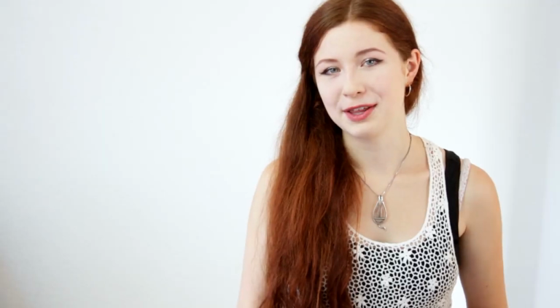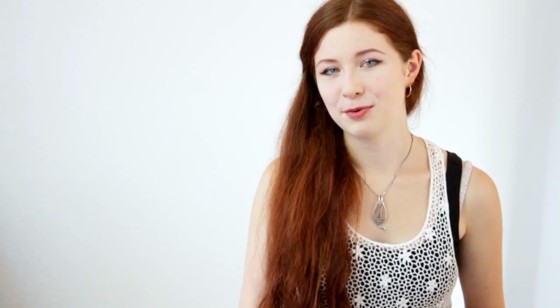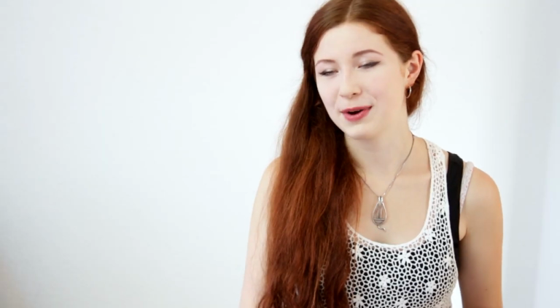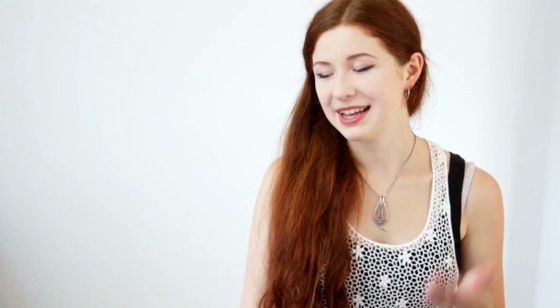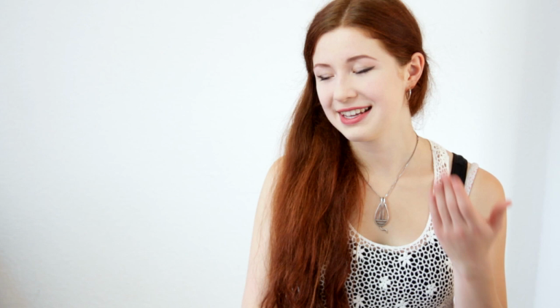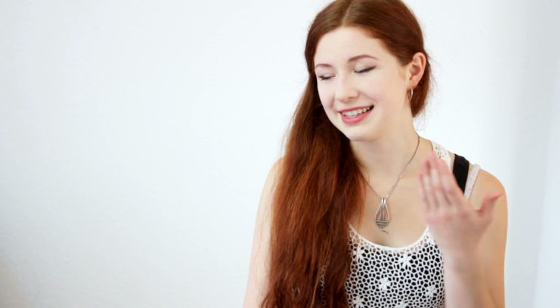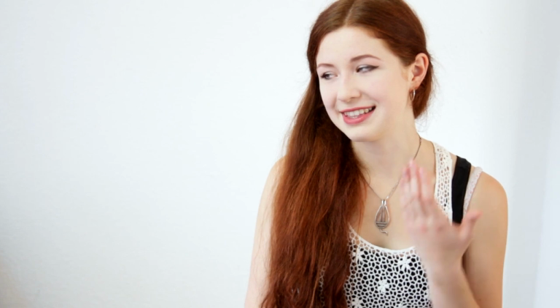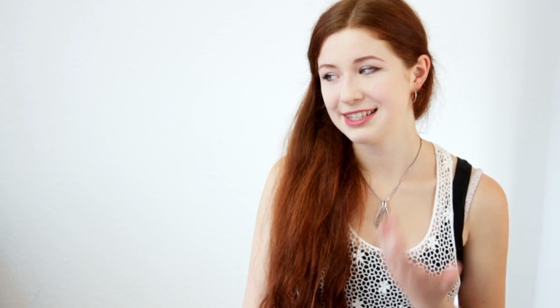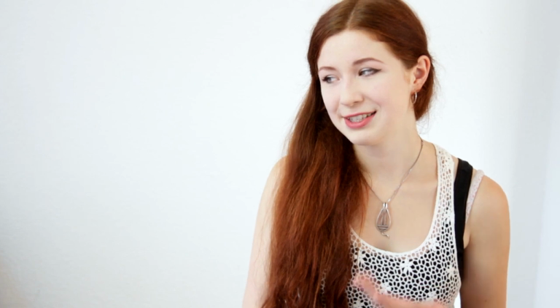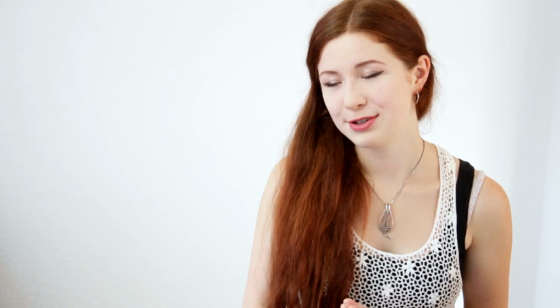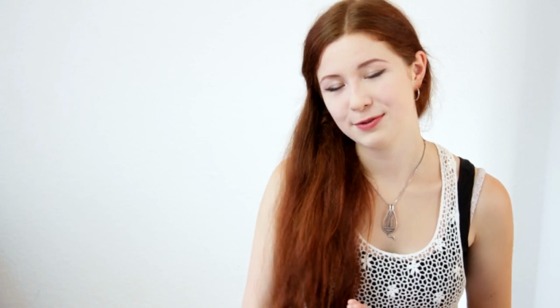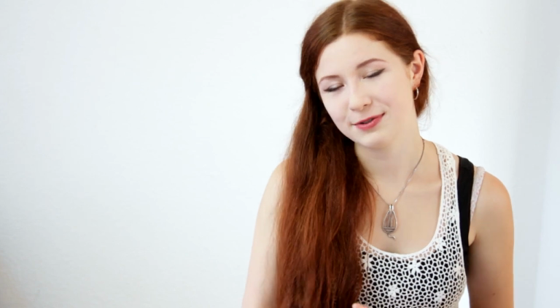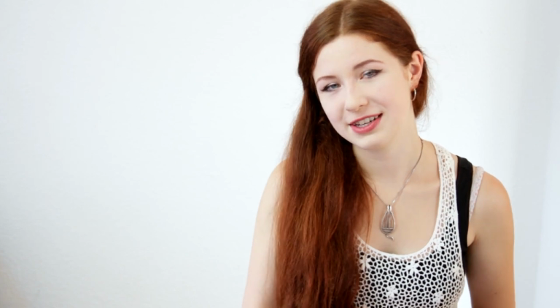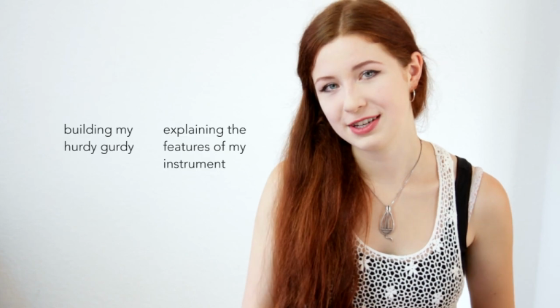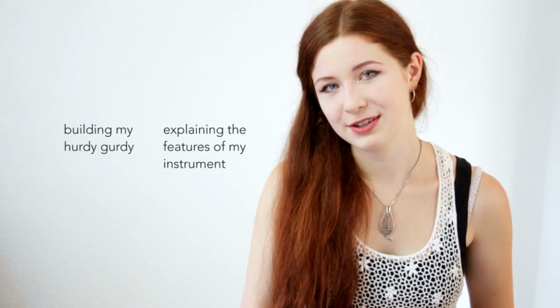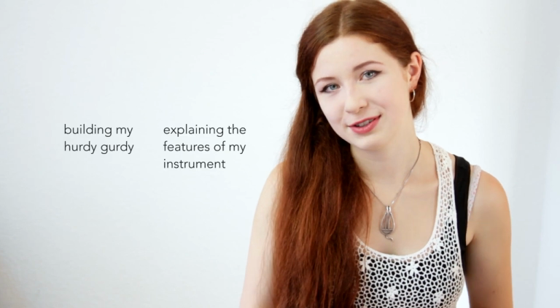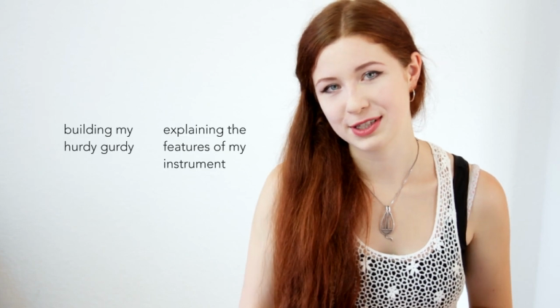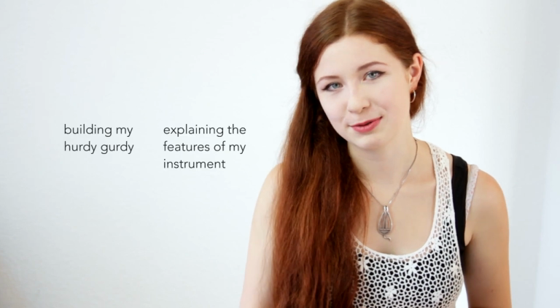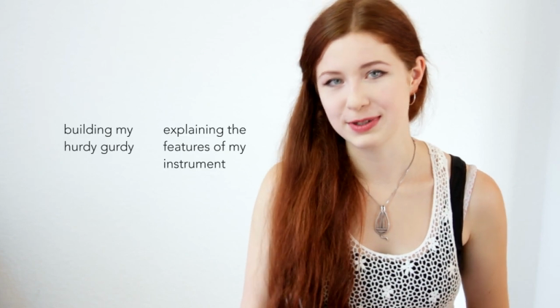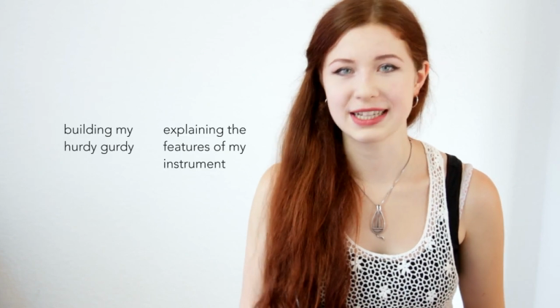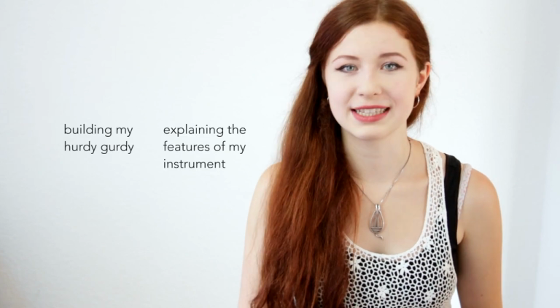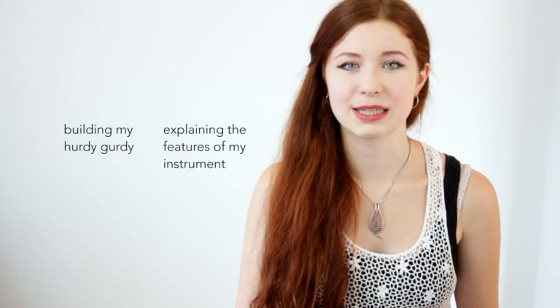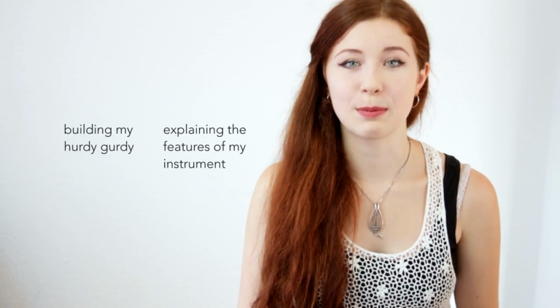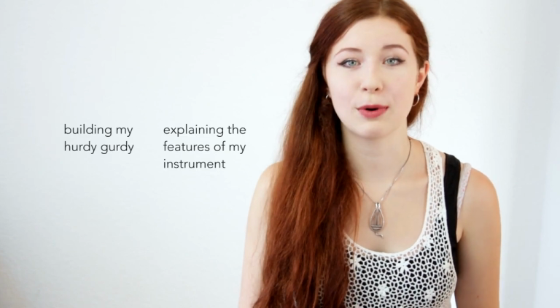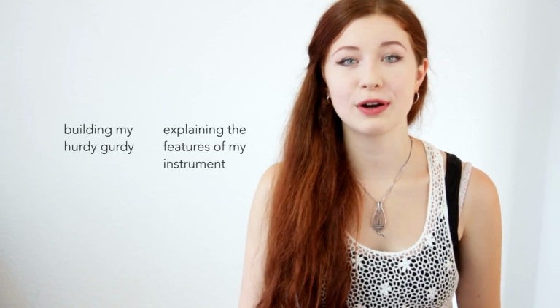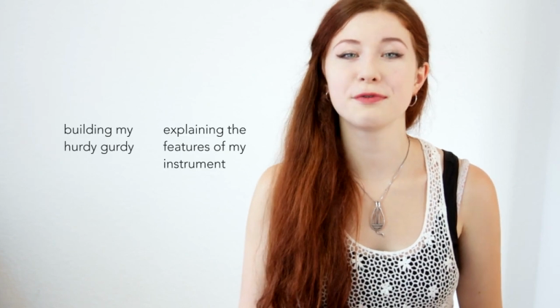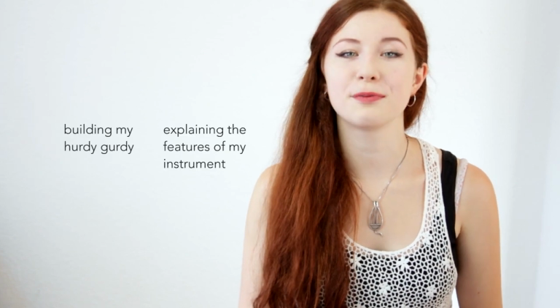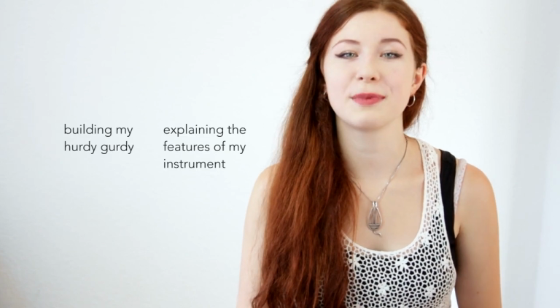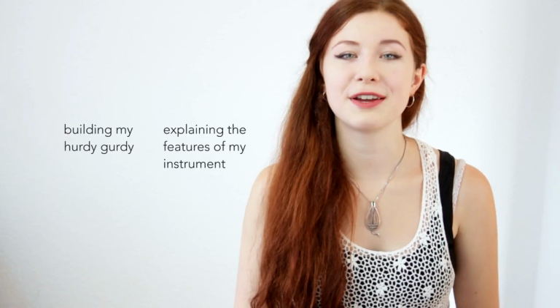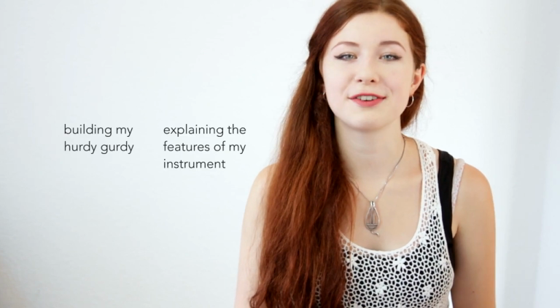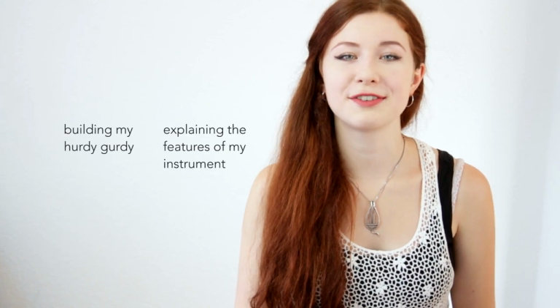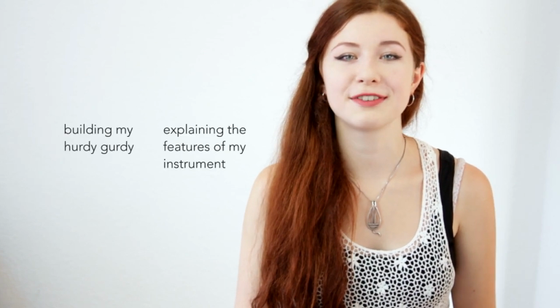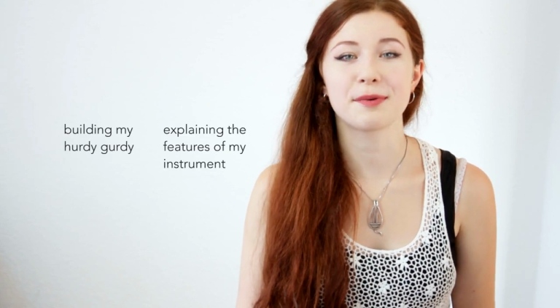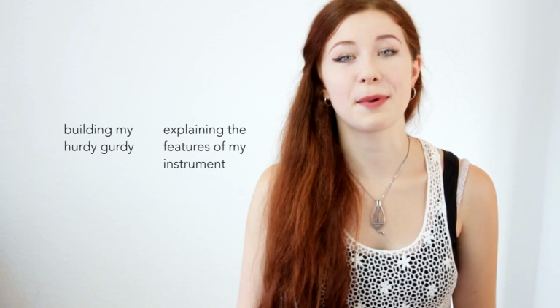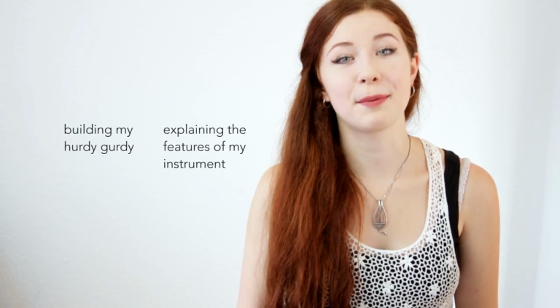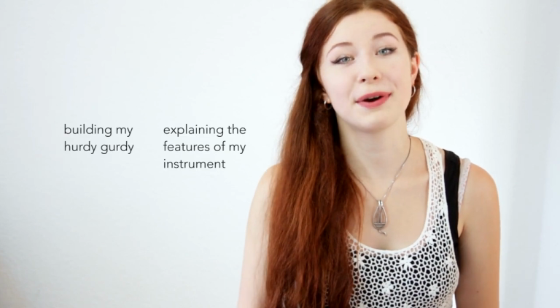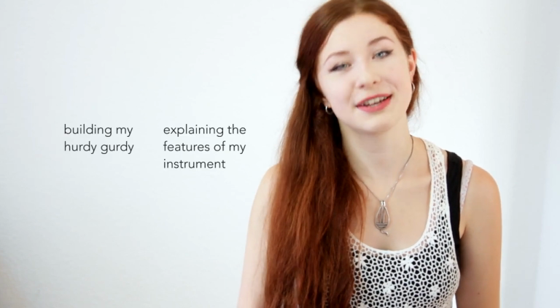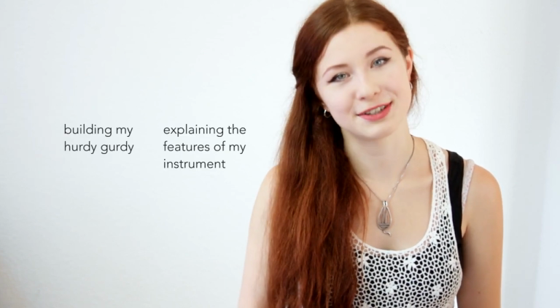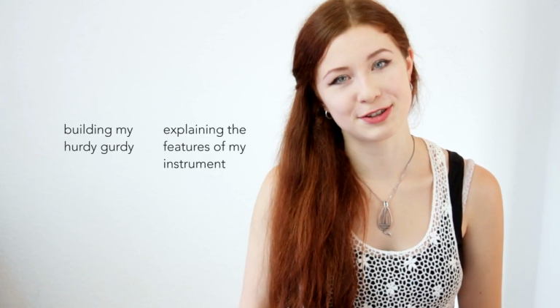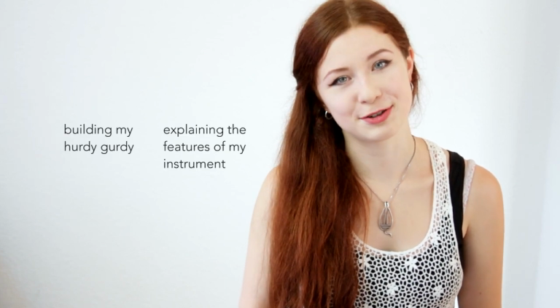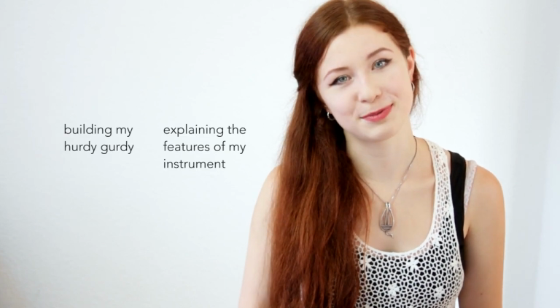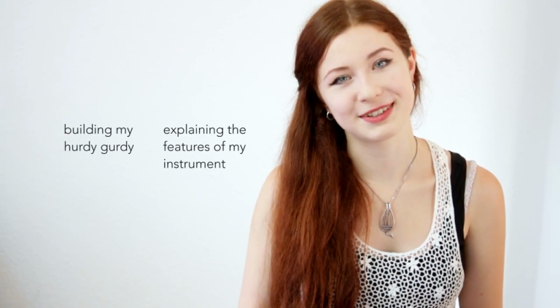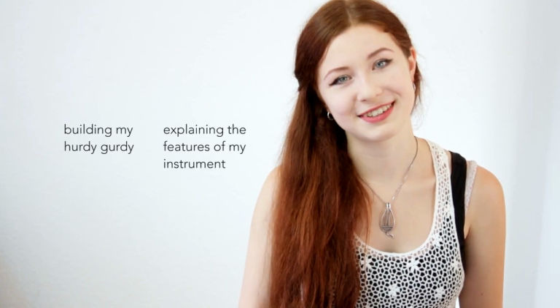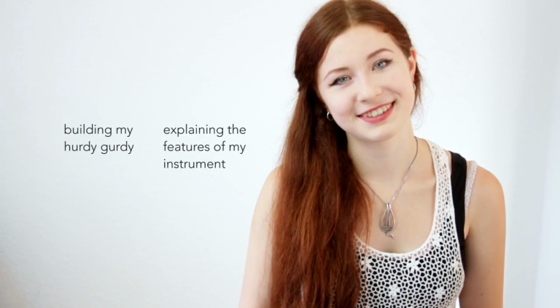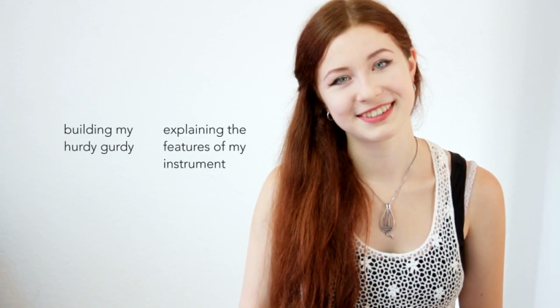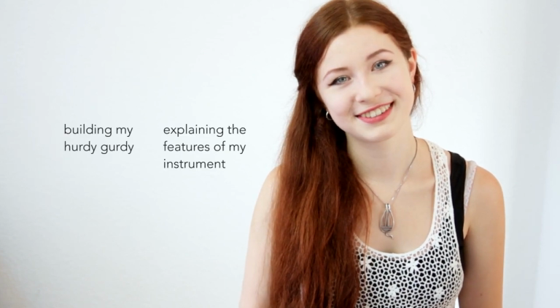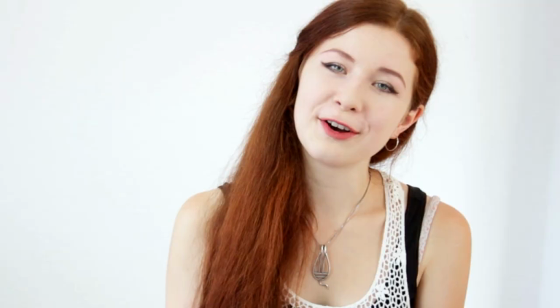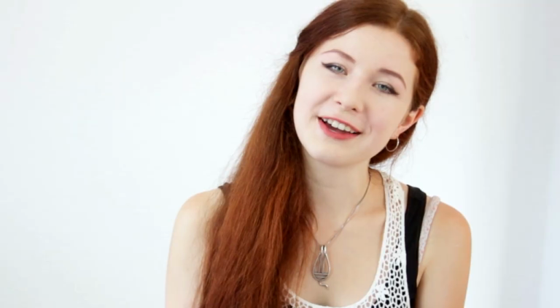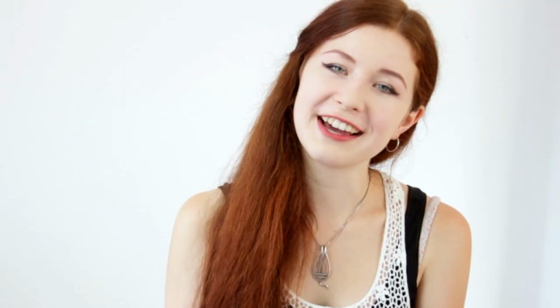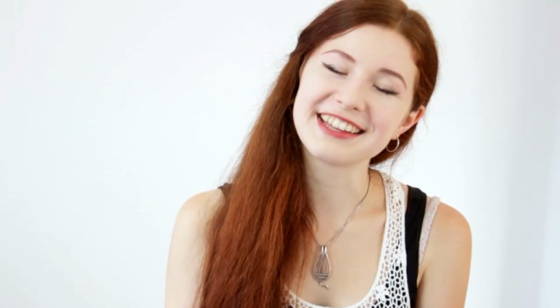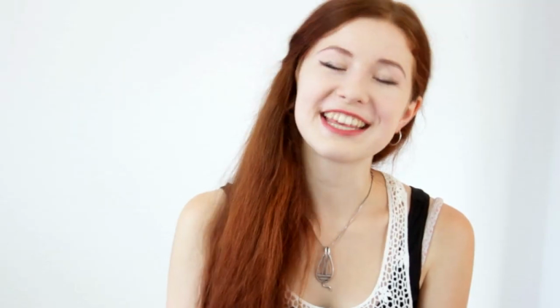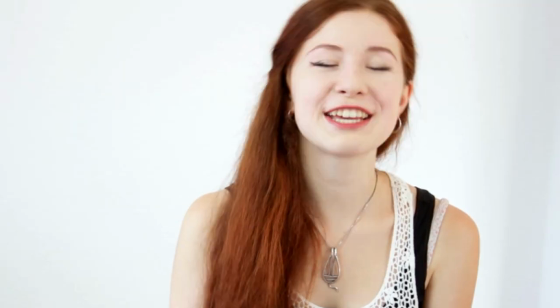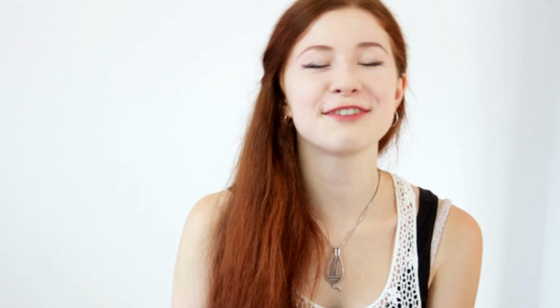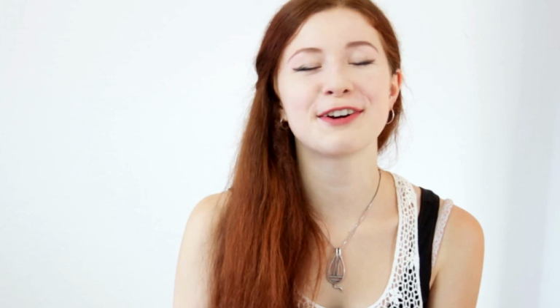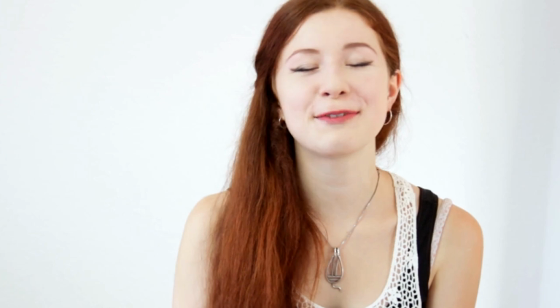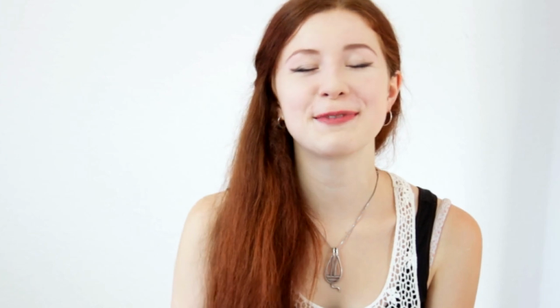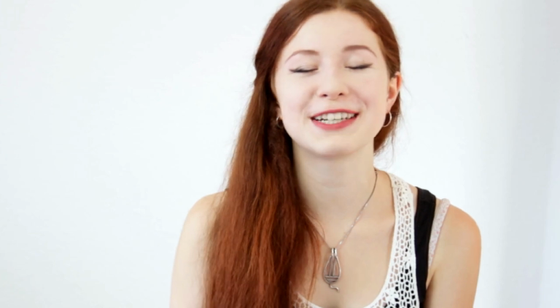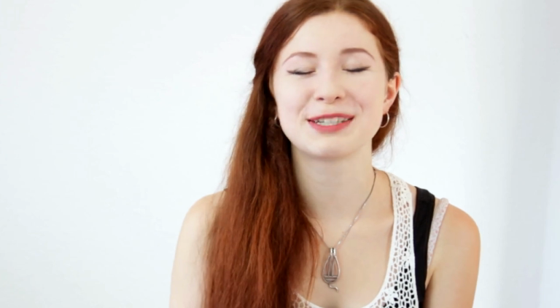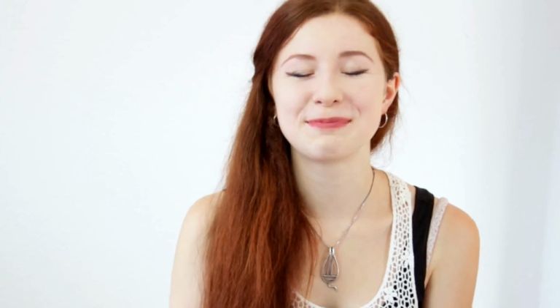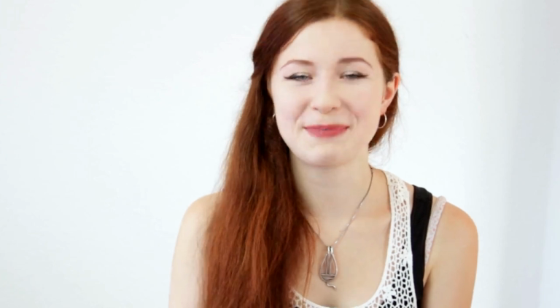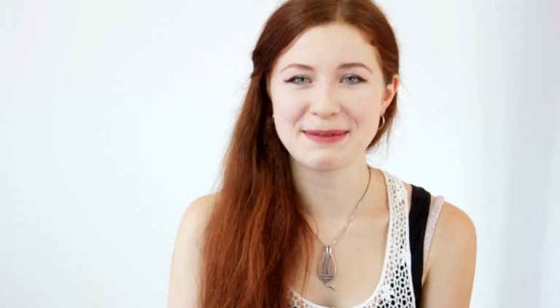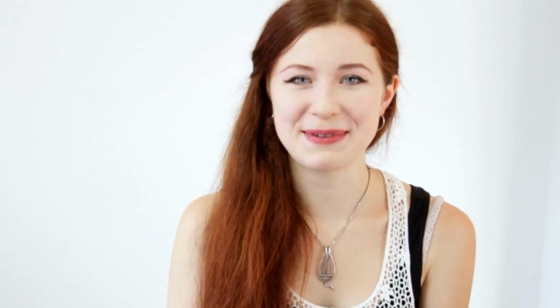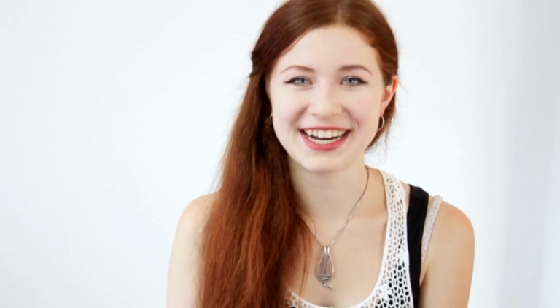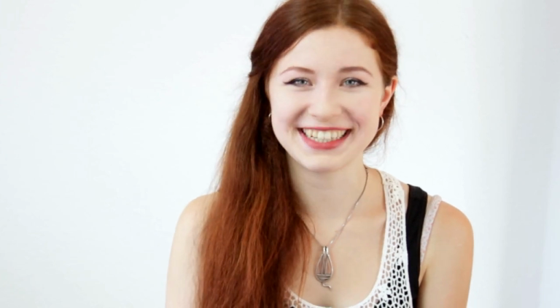By the way, in these two videos you will get some more information about my instrument. Okay, thank you very much. Bye bye.